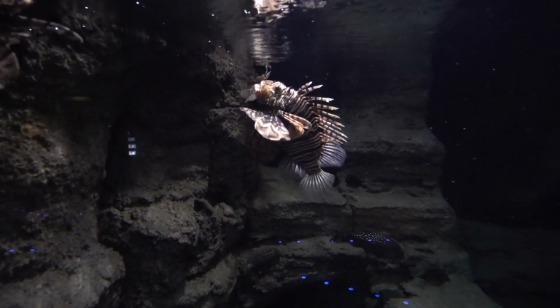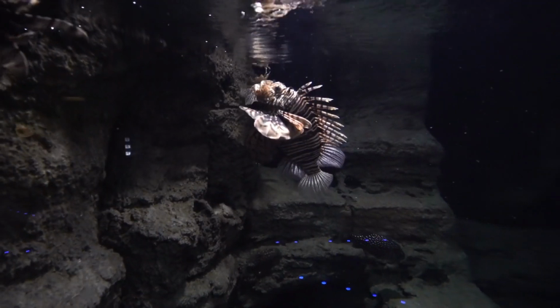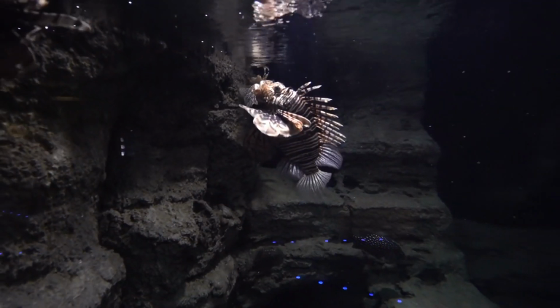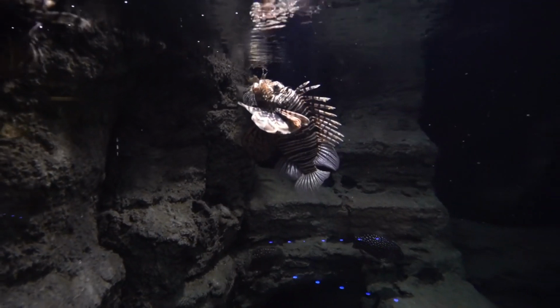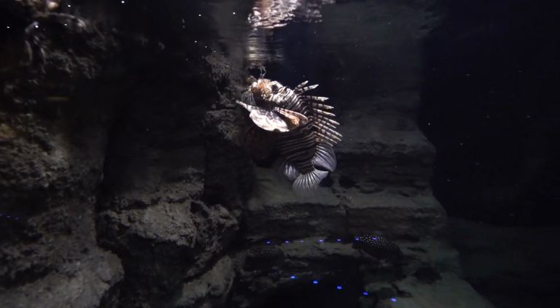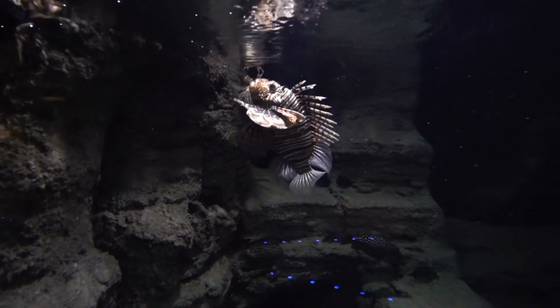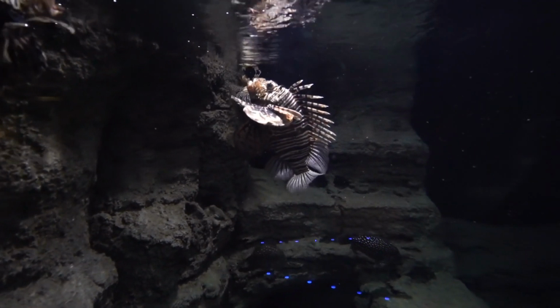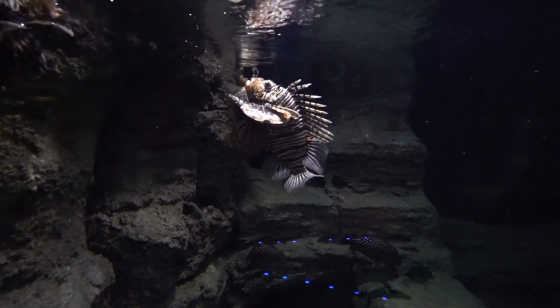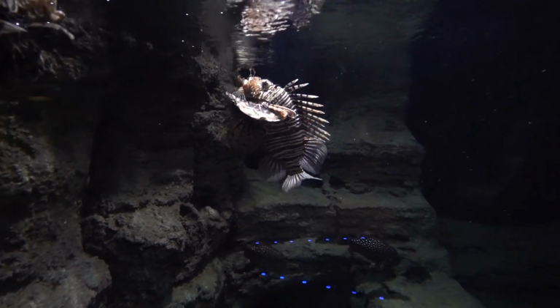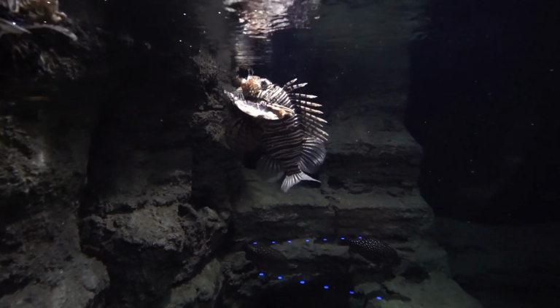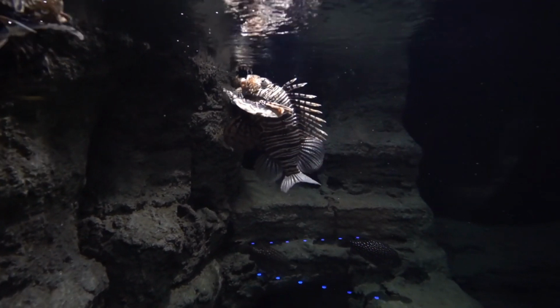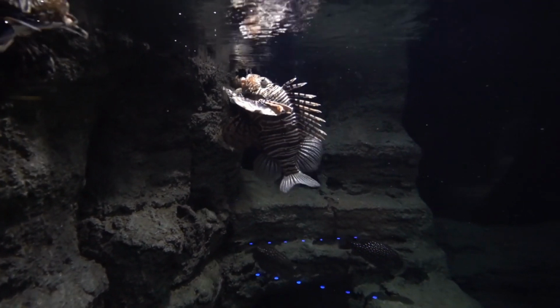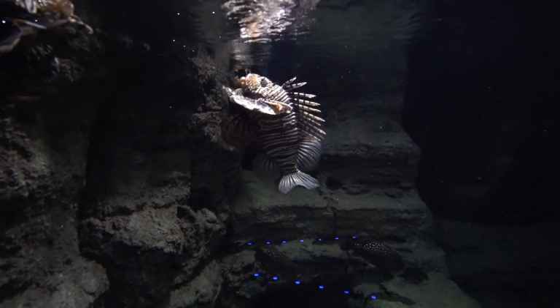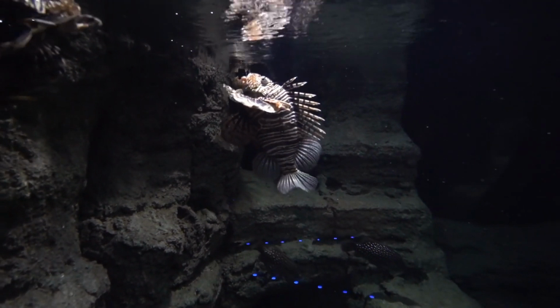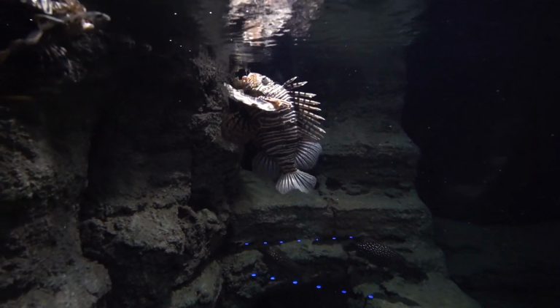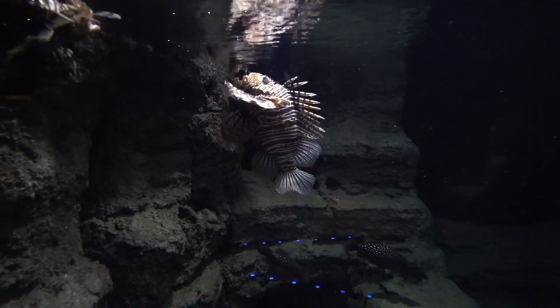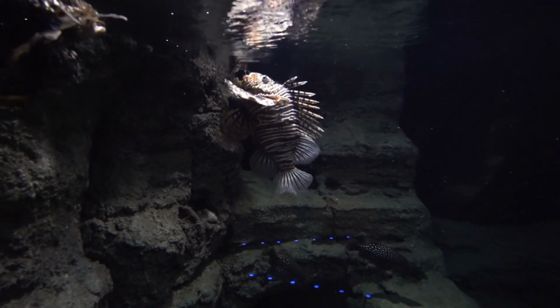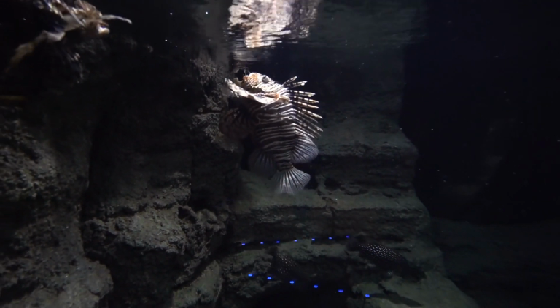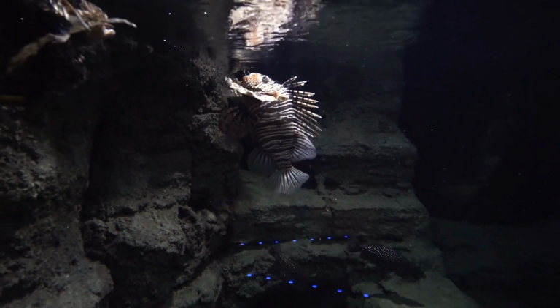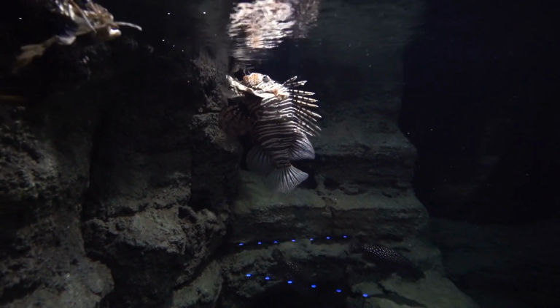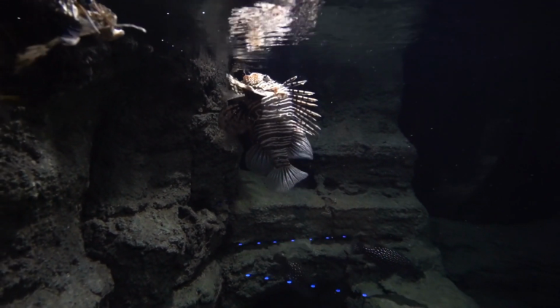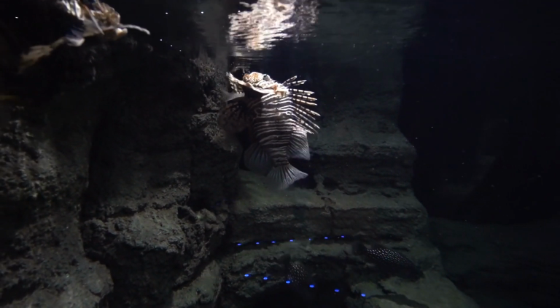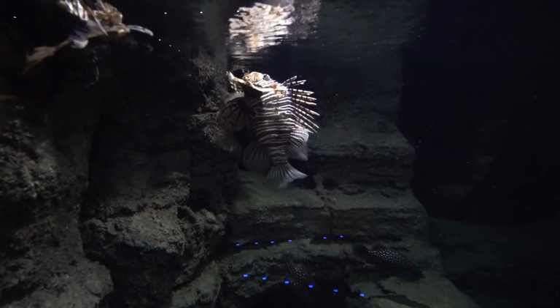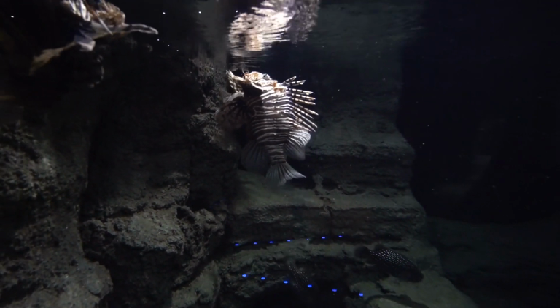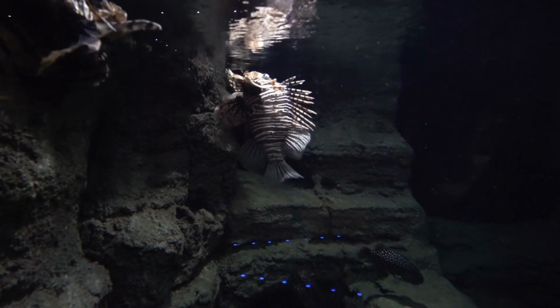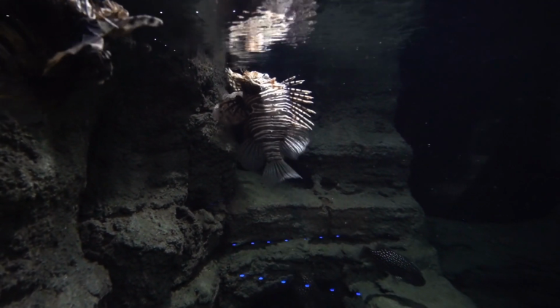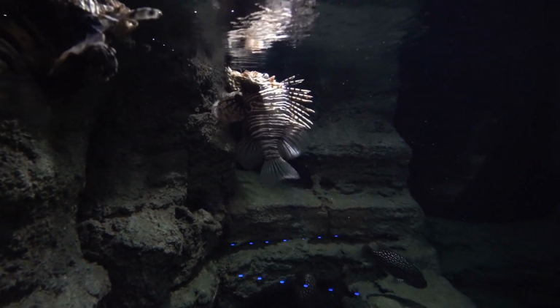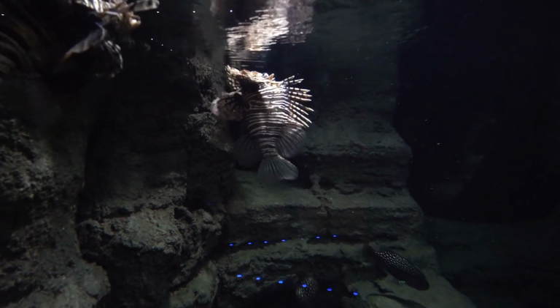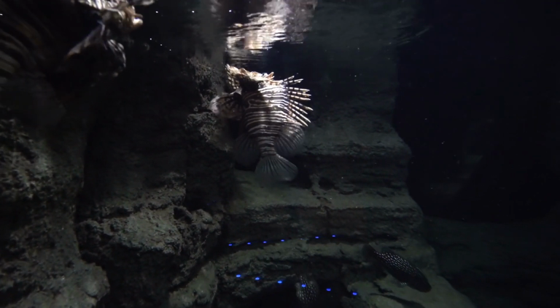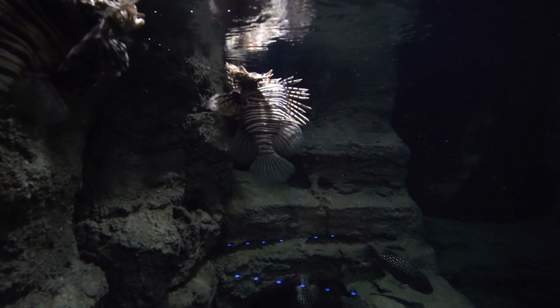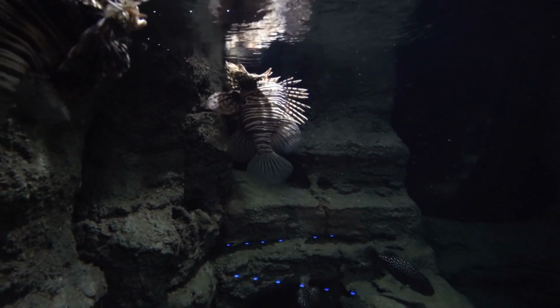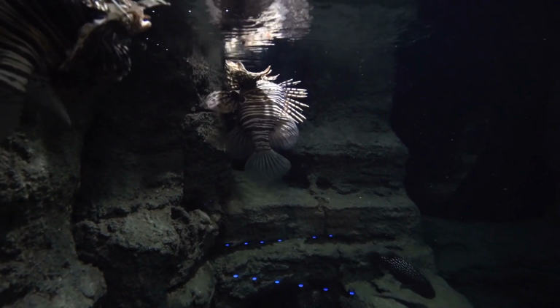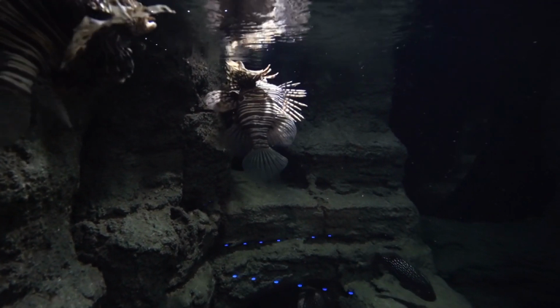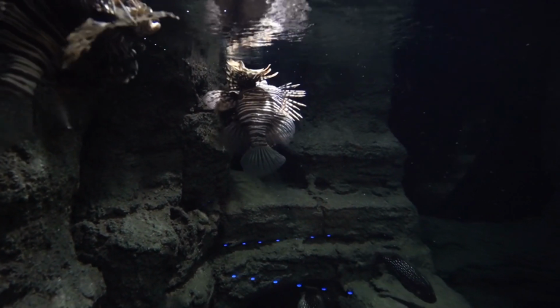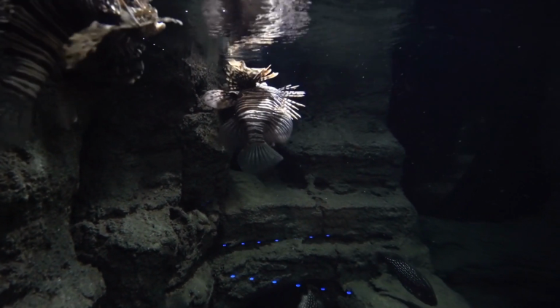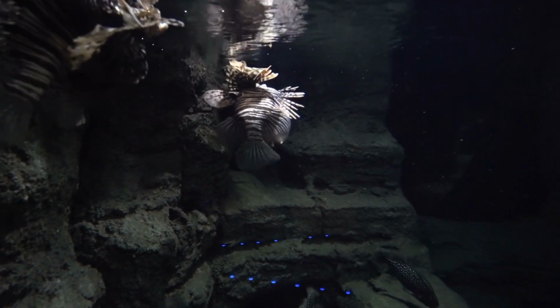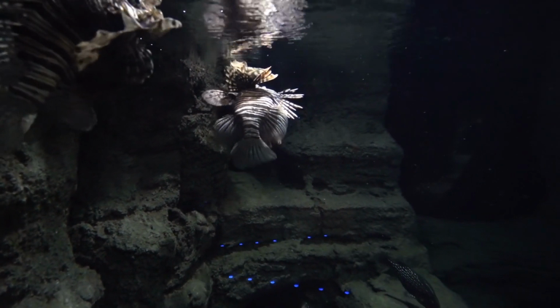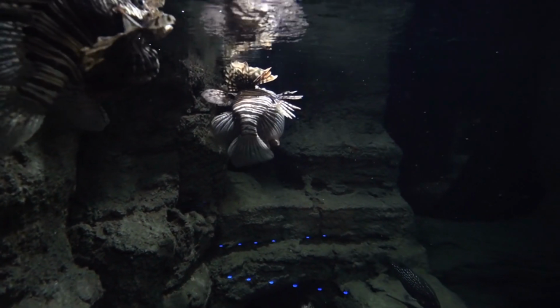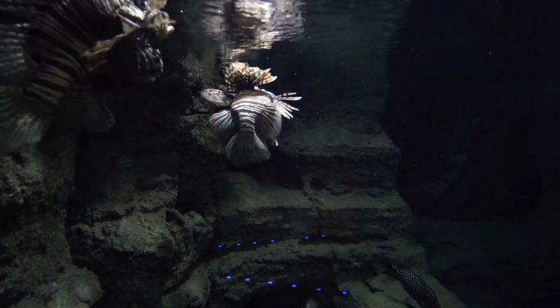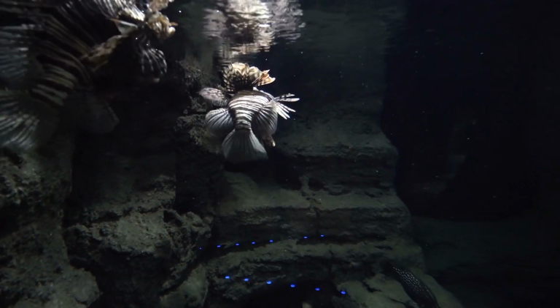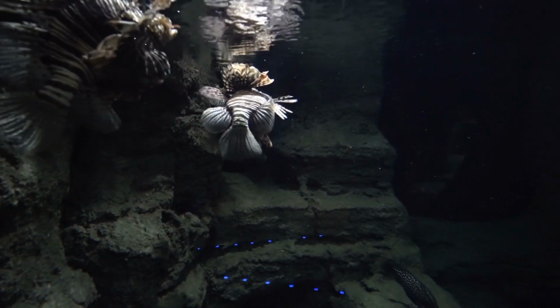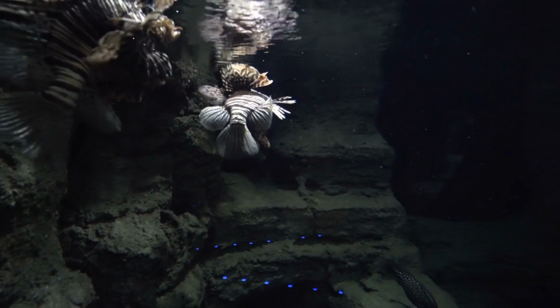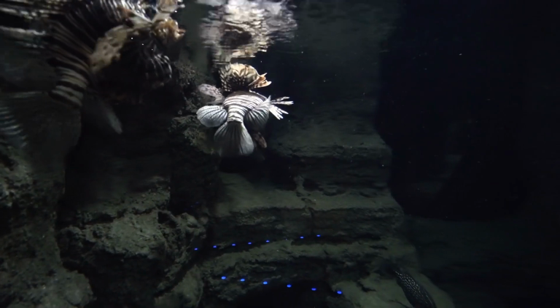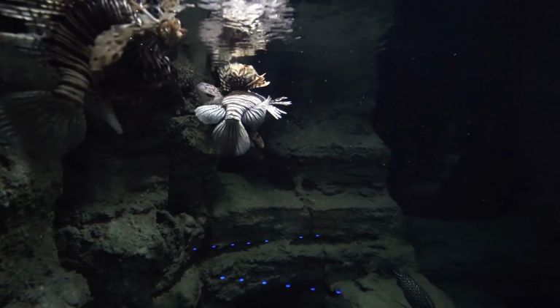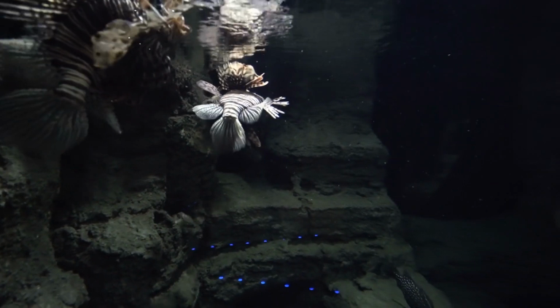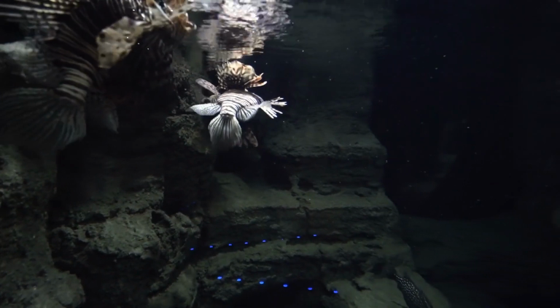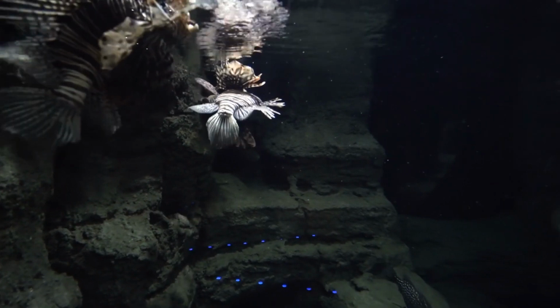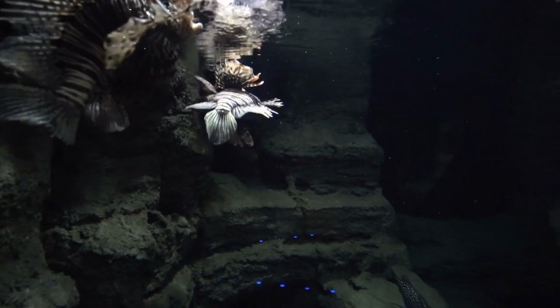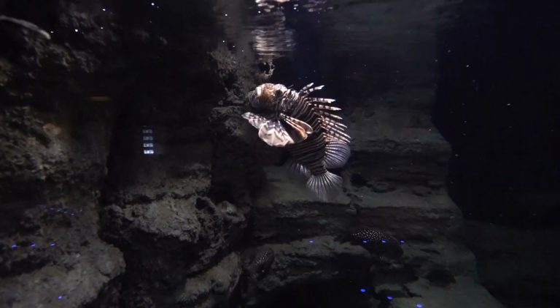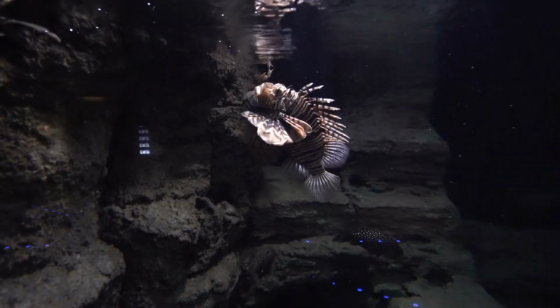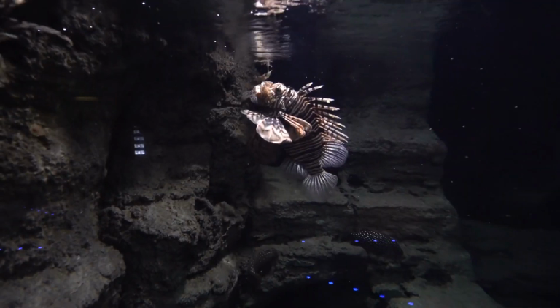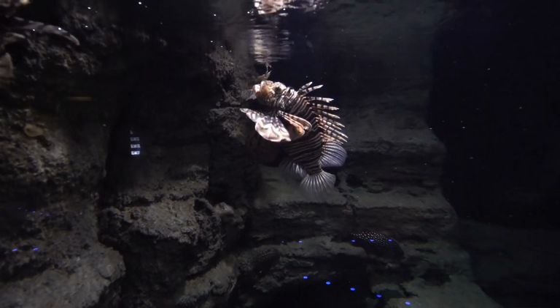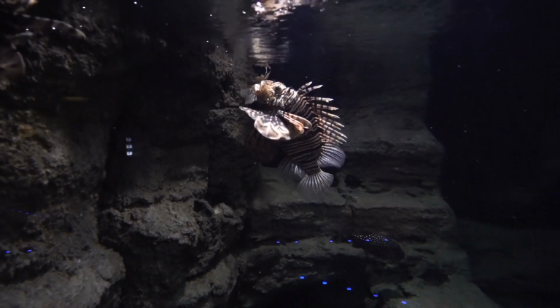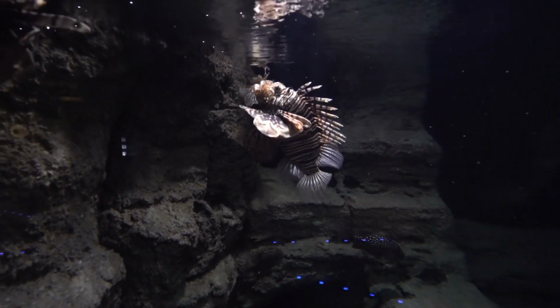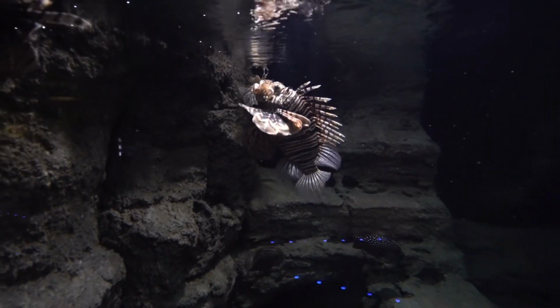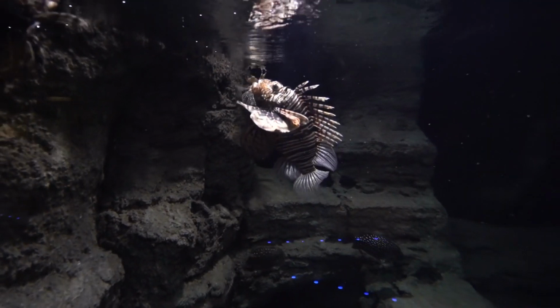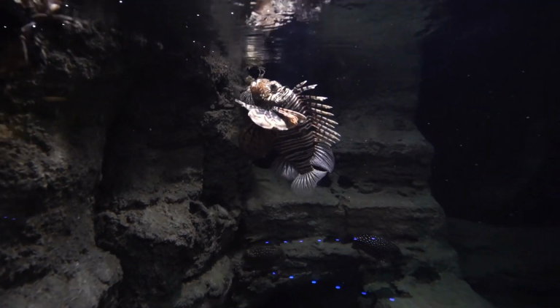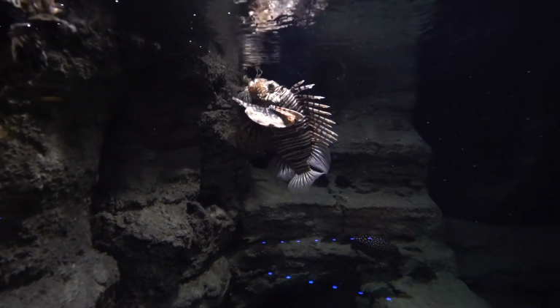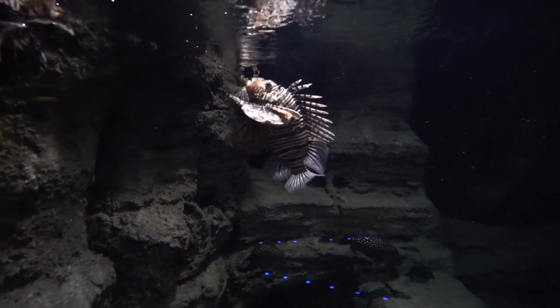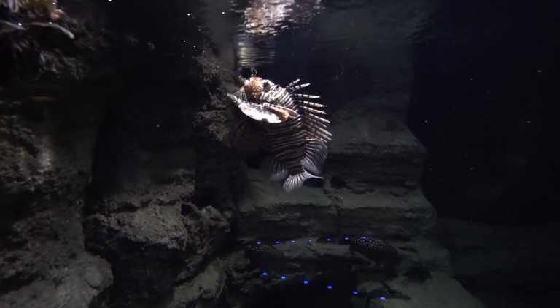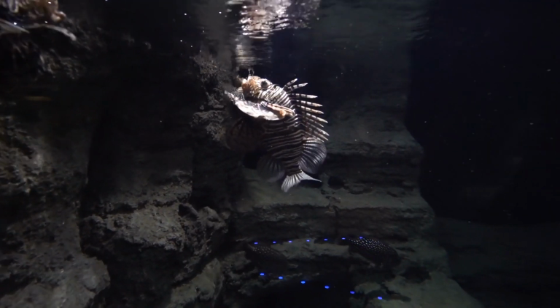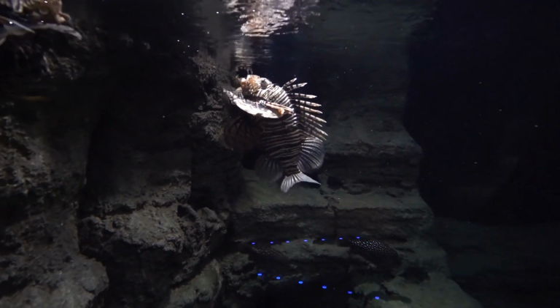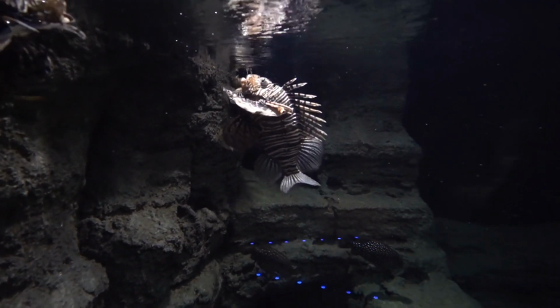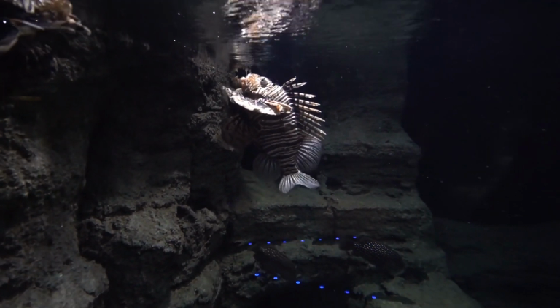Lionfish, notable for their venomous spines and striking striped appearance, a visually stunning but invasive species.